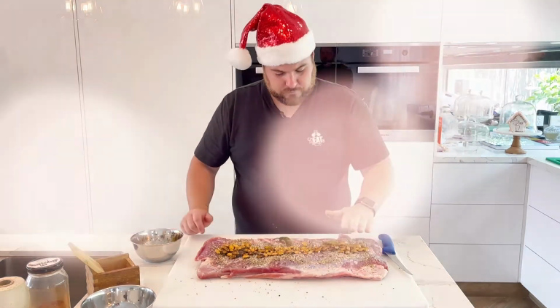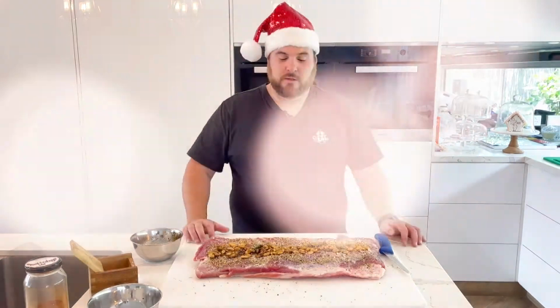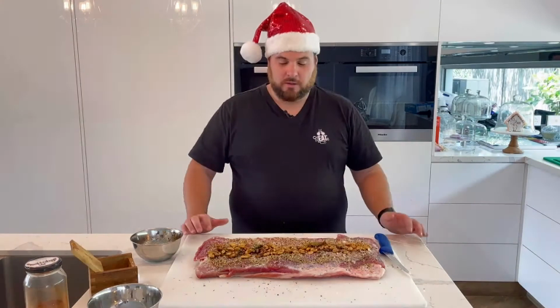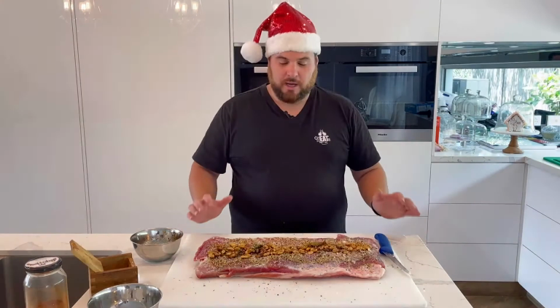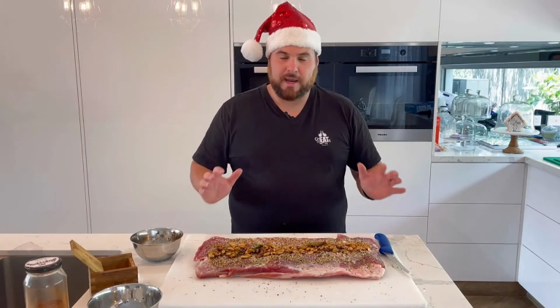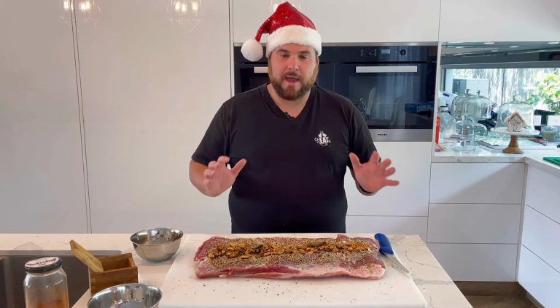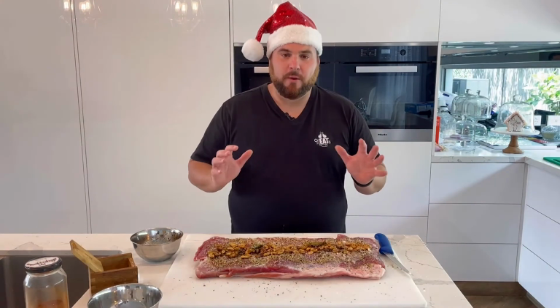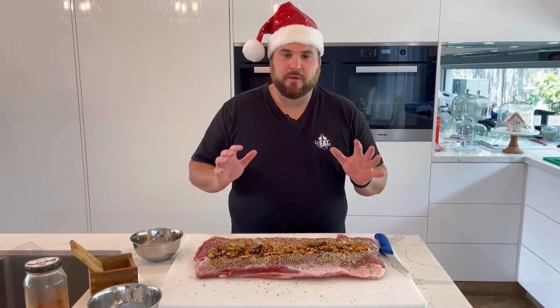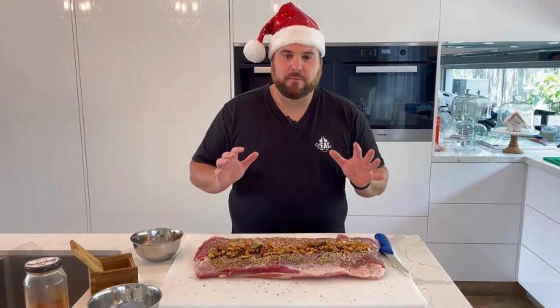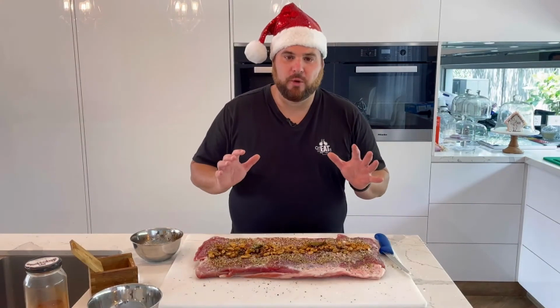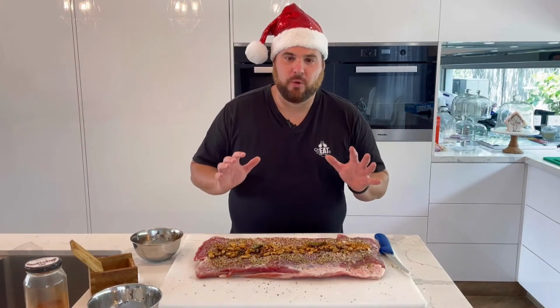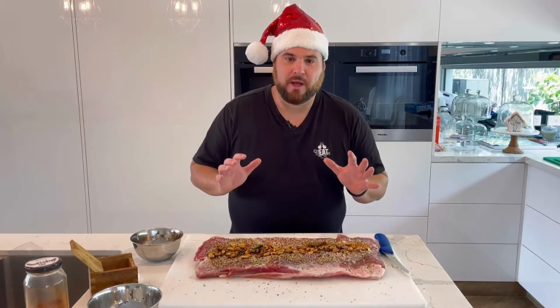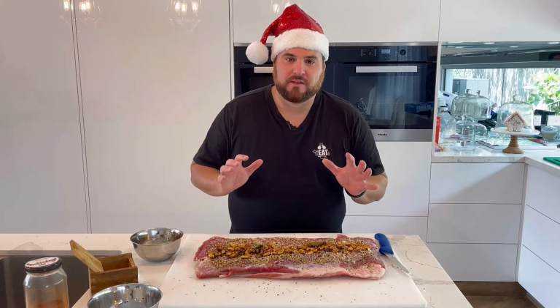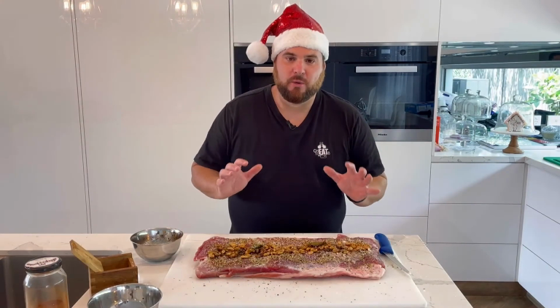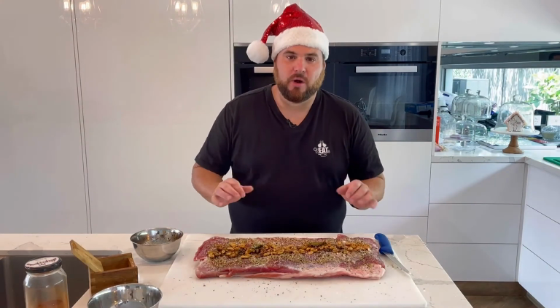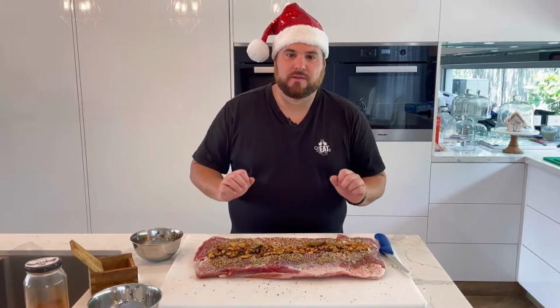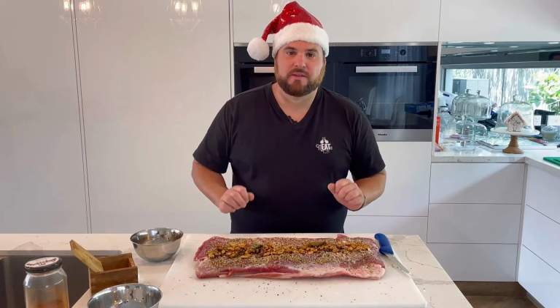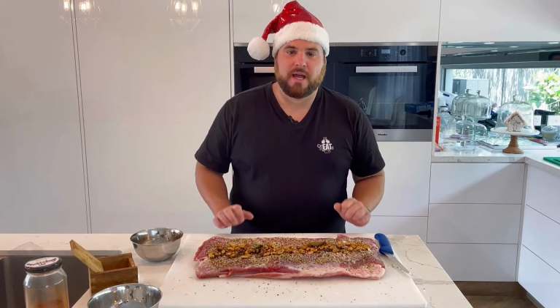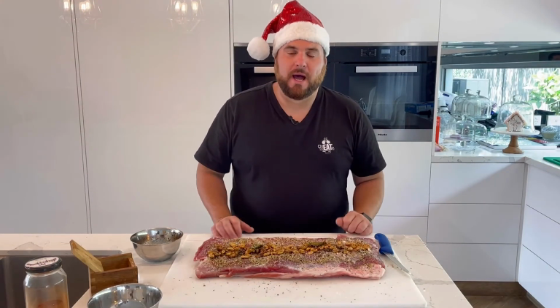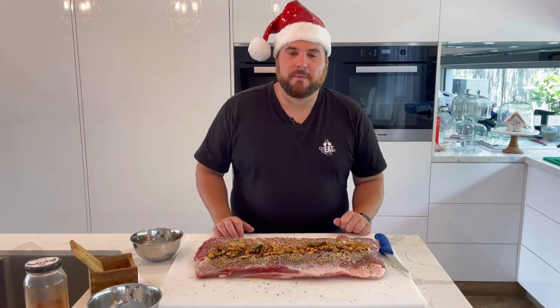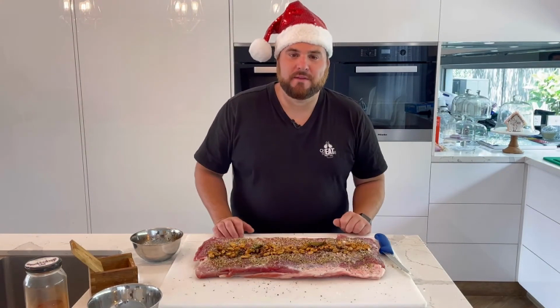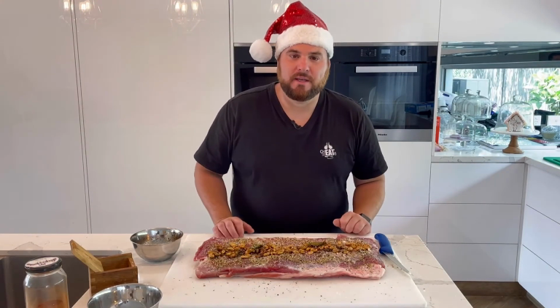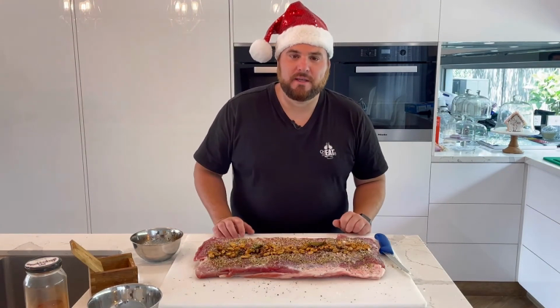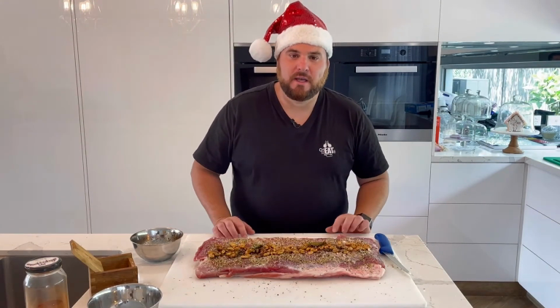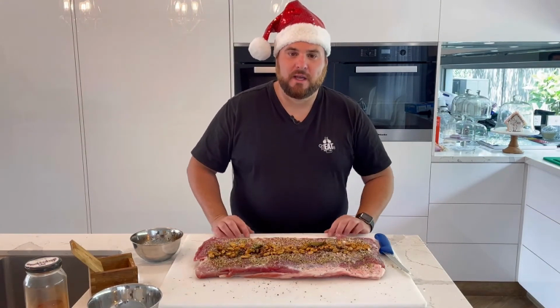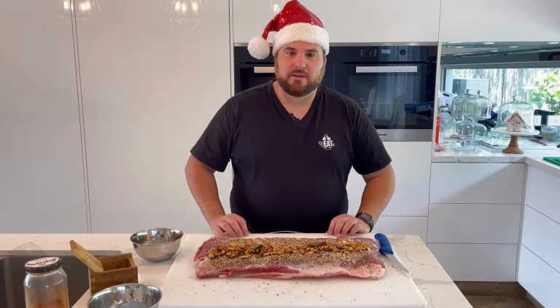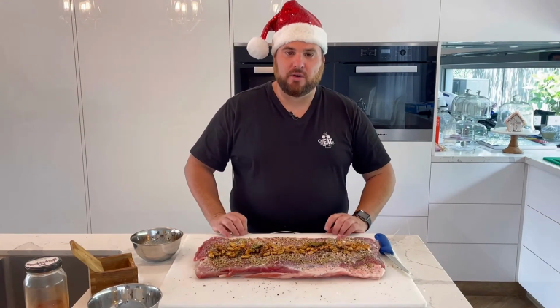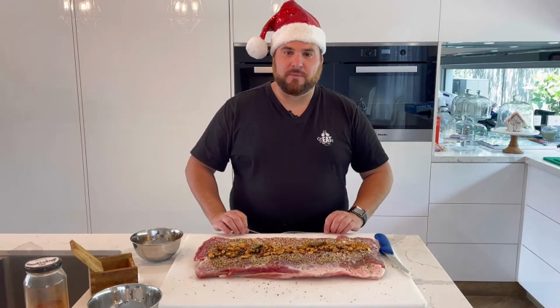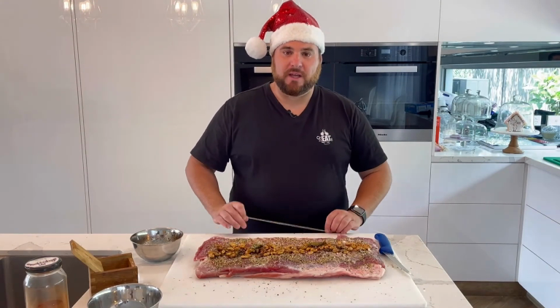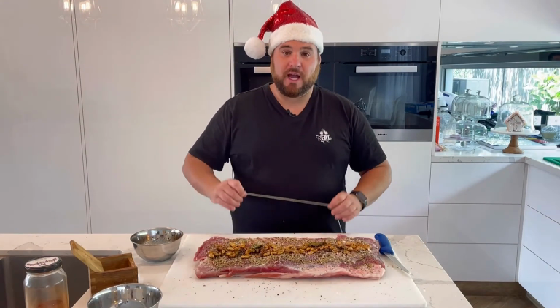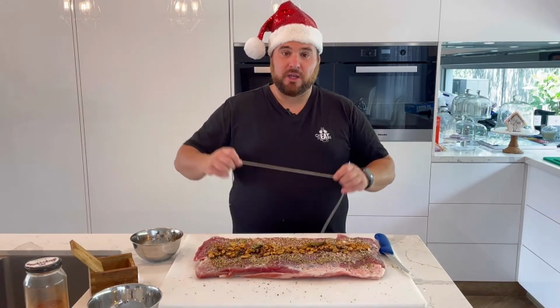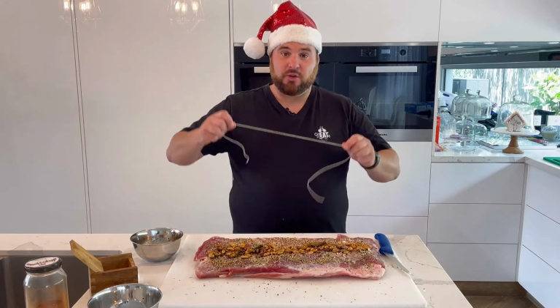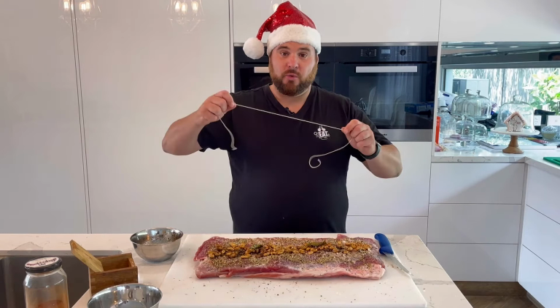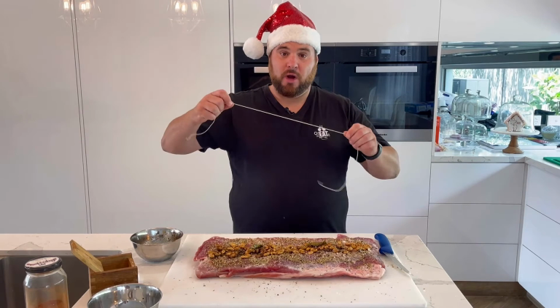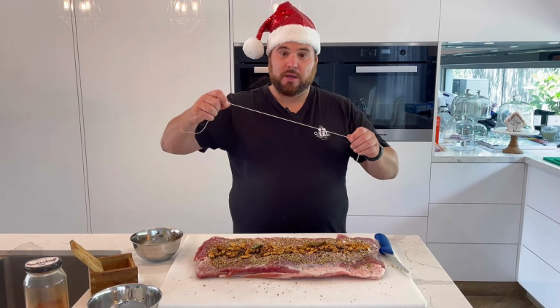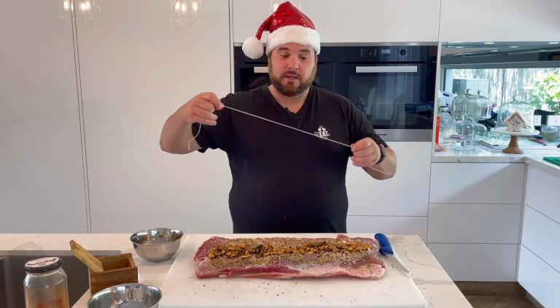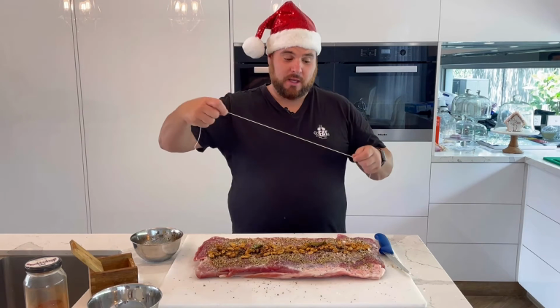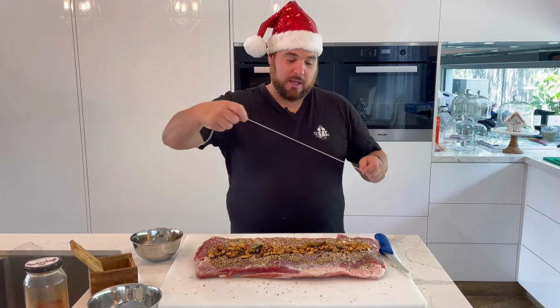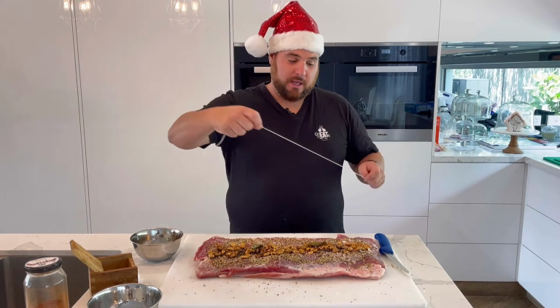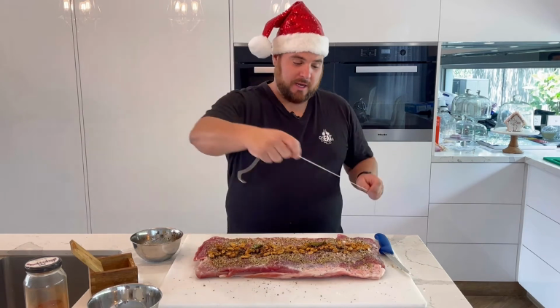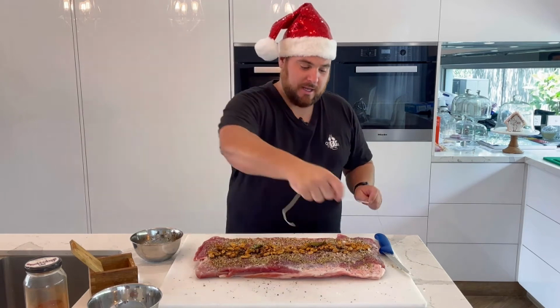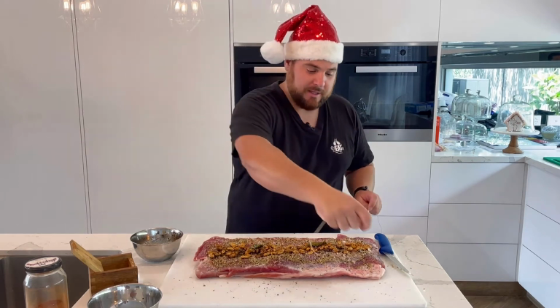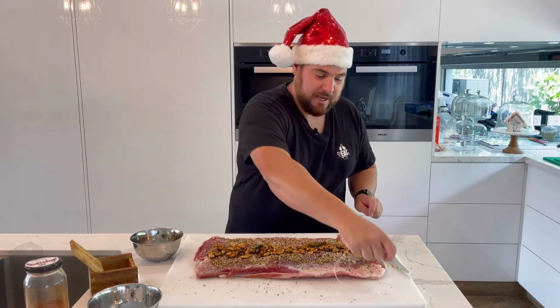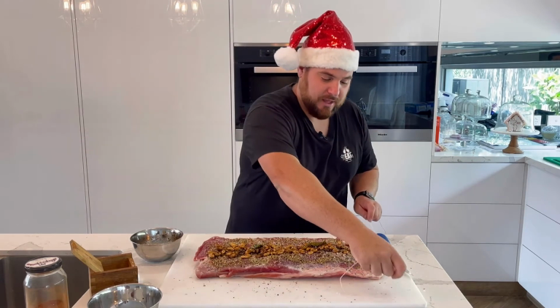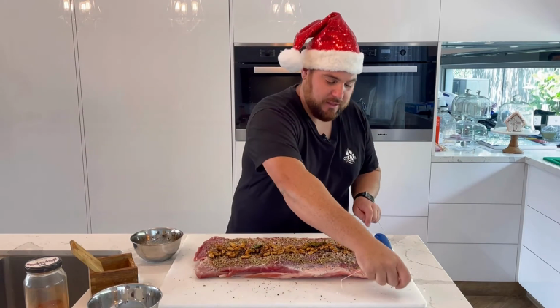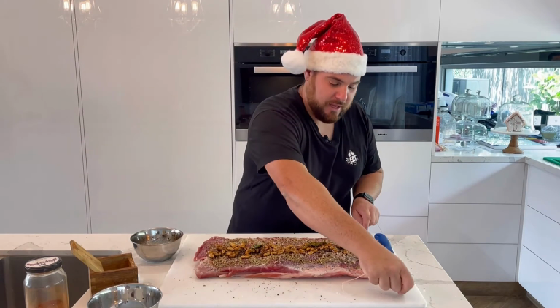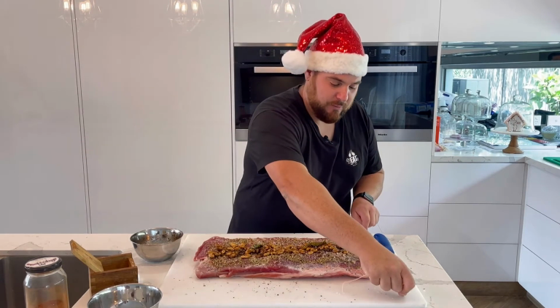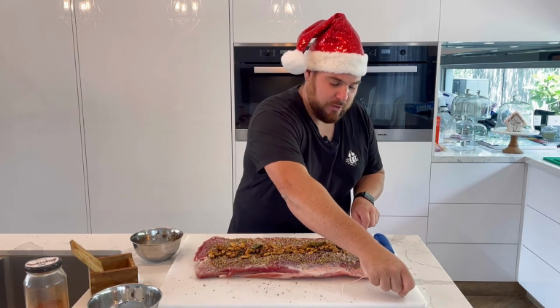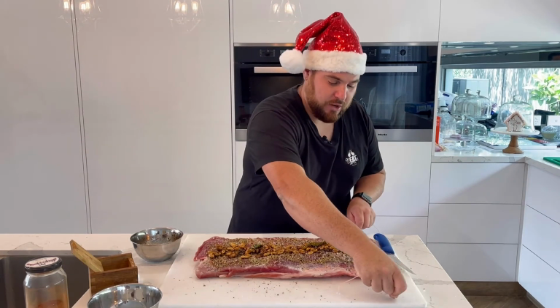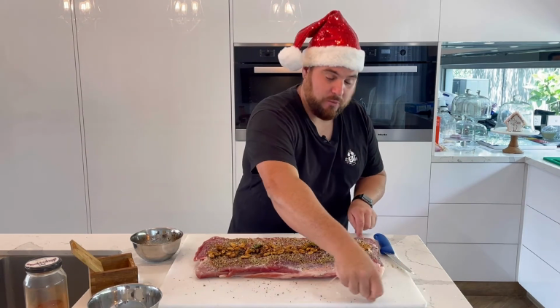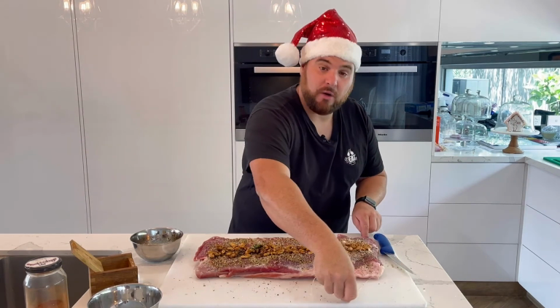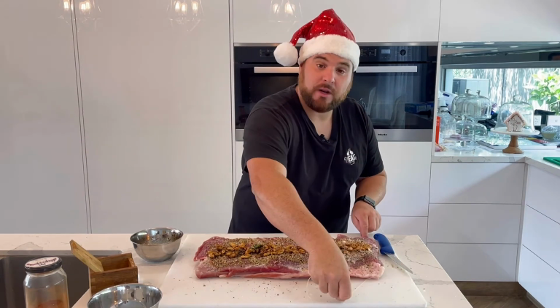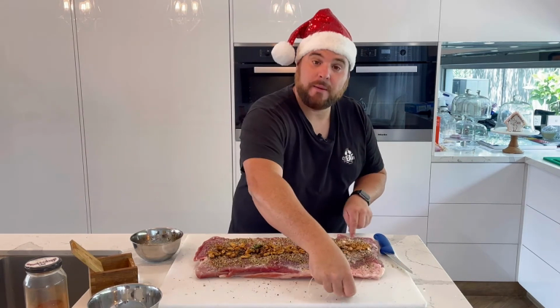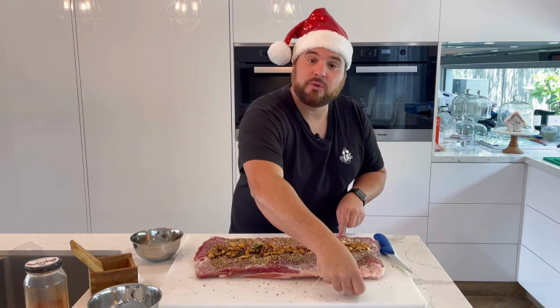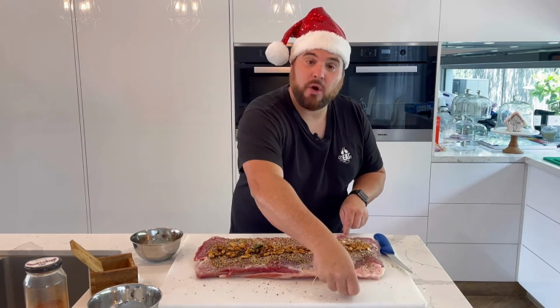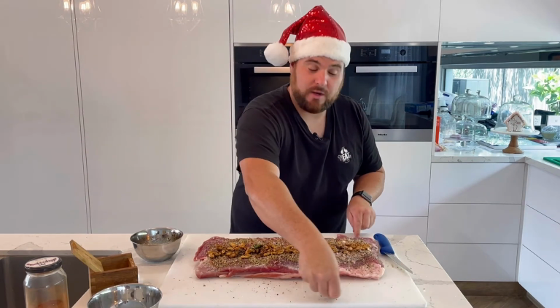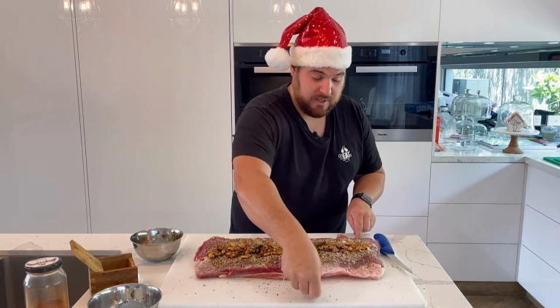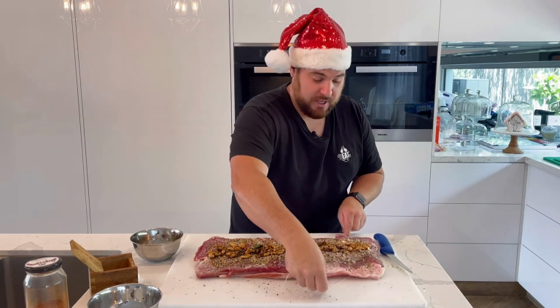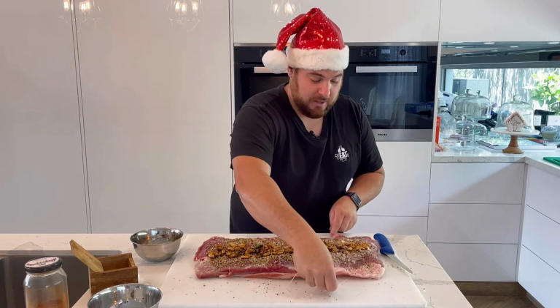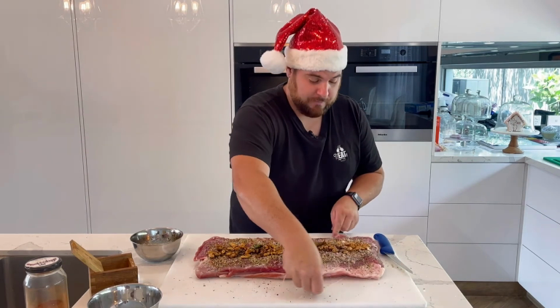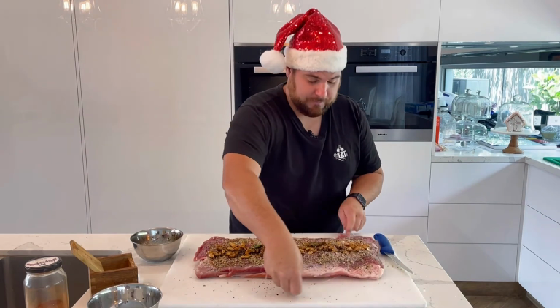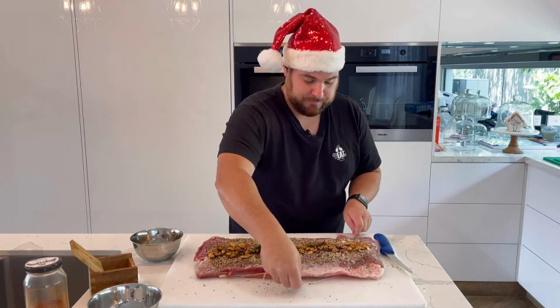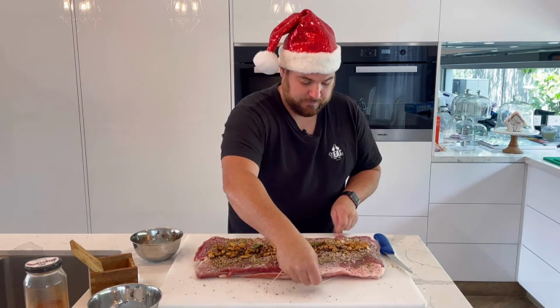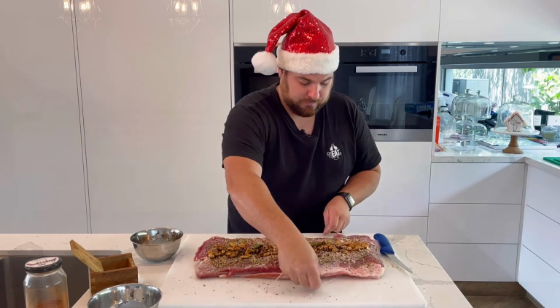Now that we've put all our spices and the almonds in, it's time to cut your twine, get it underneath, and we're going to roll it up as tight as you can. Let's cook it.